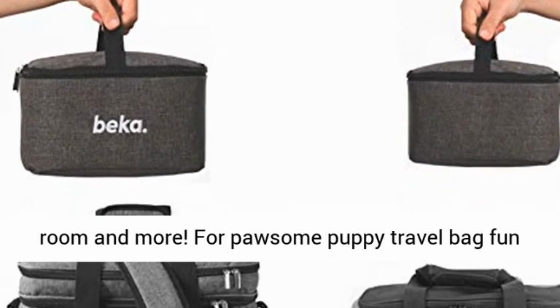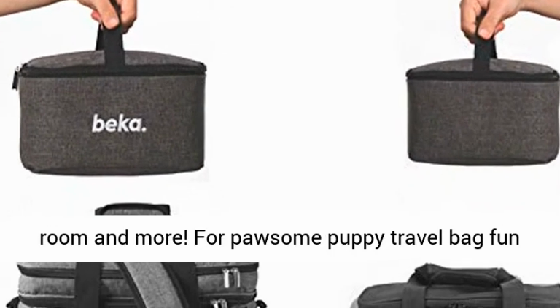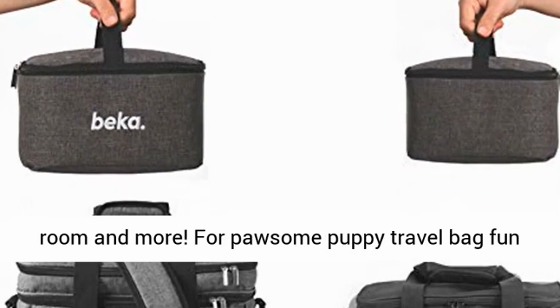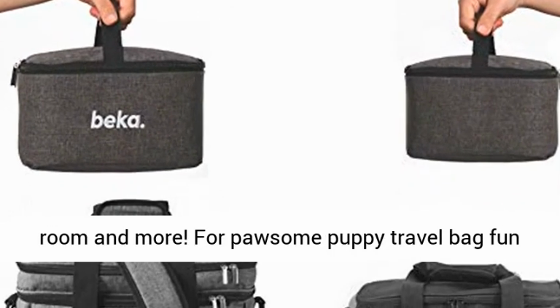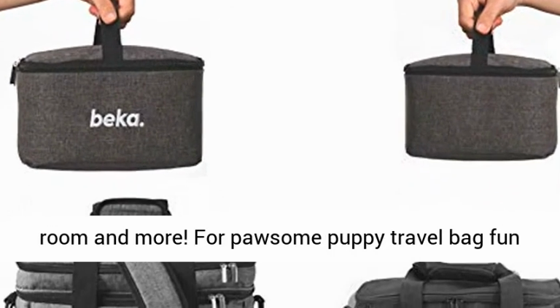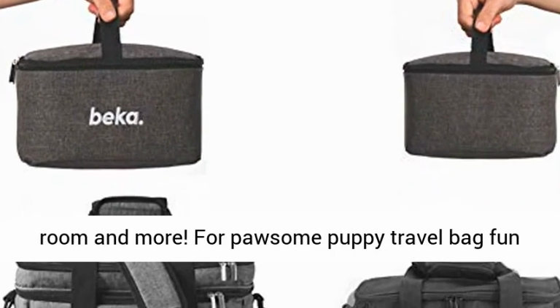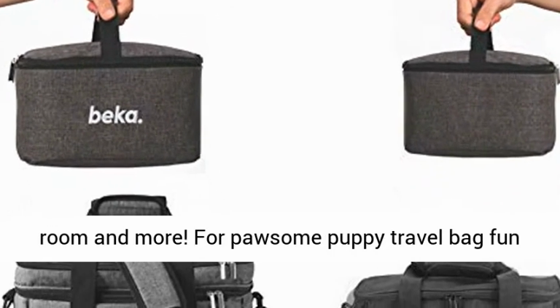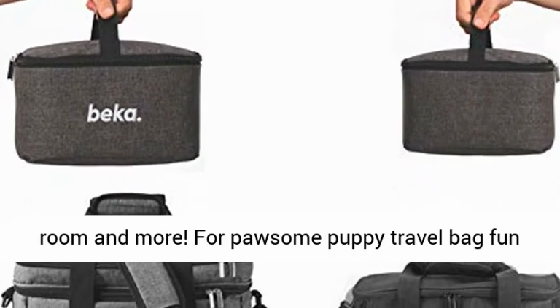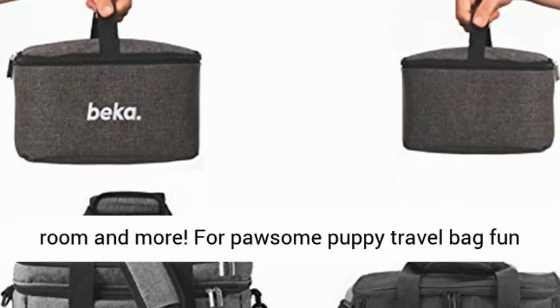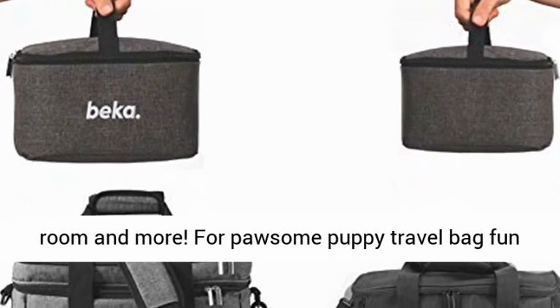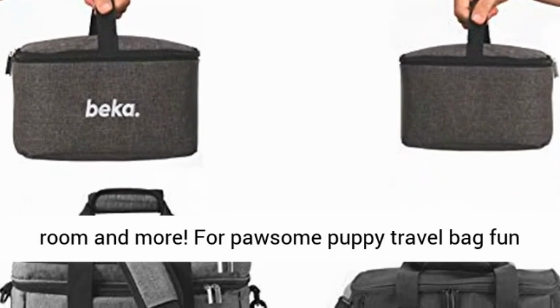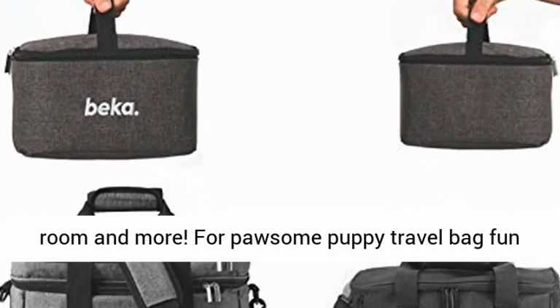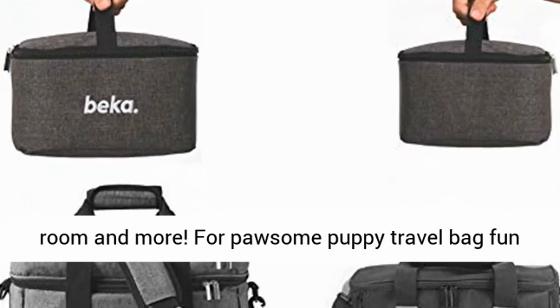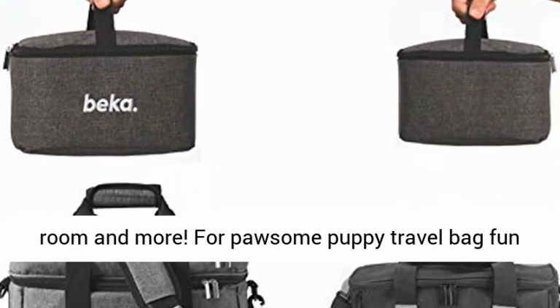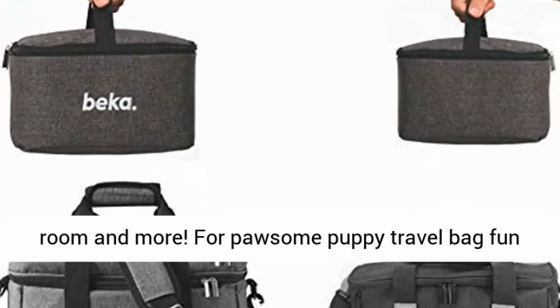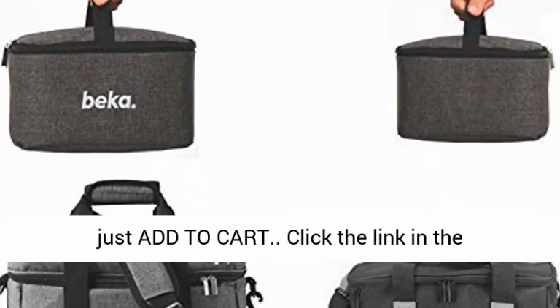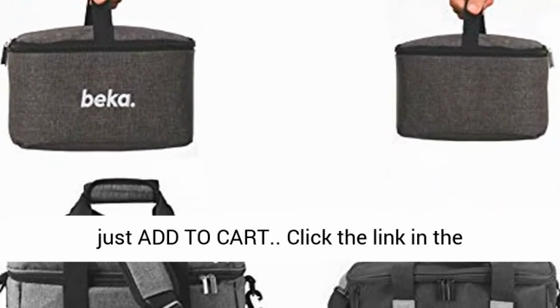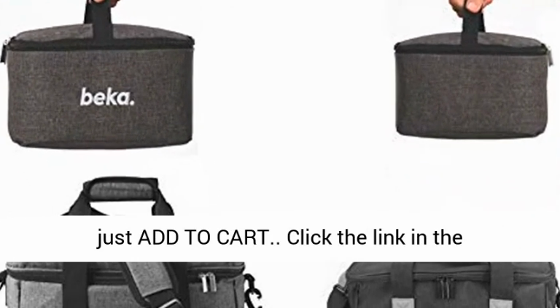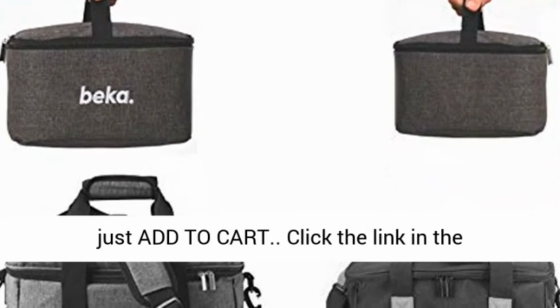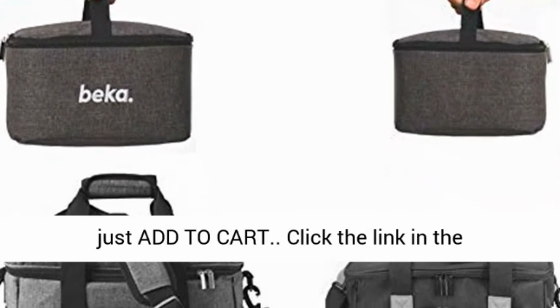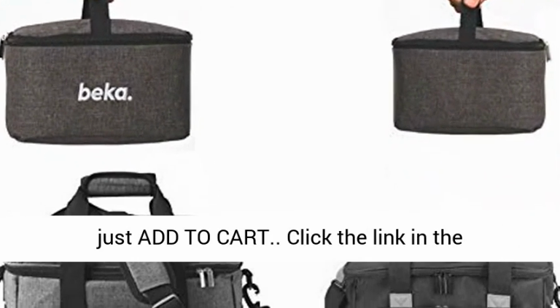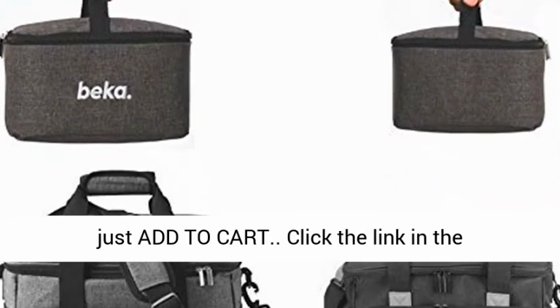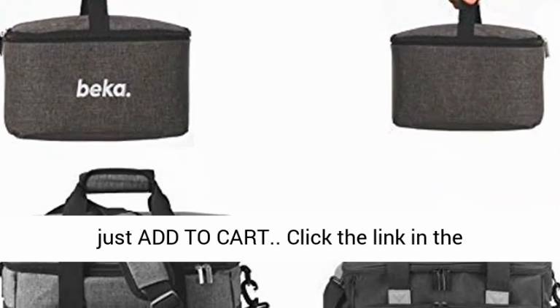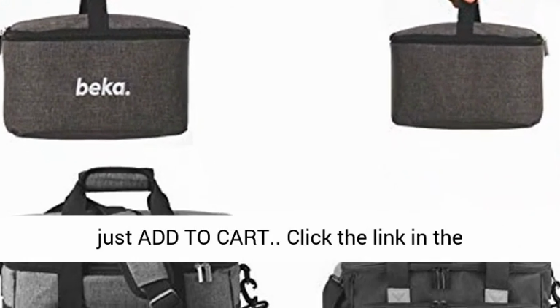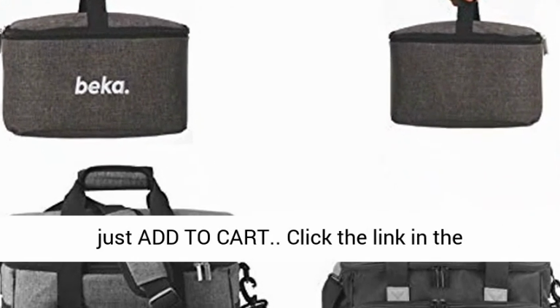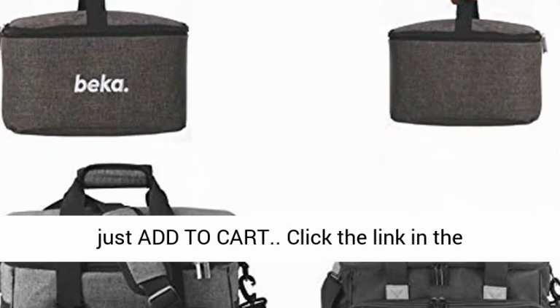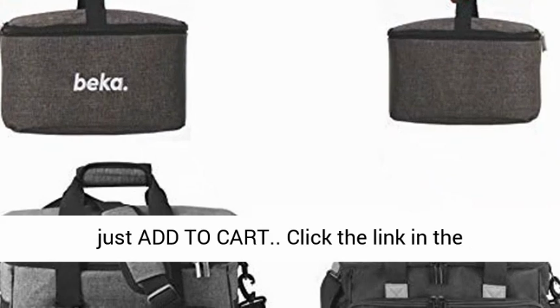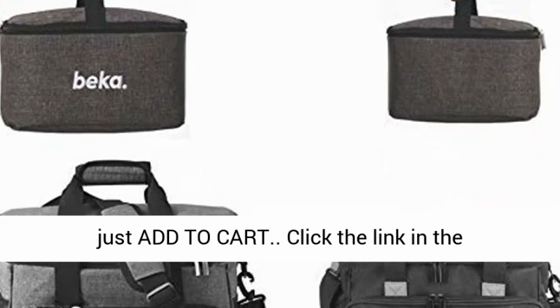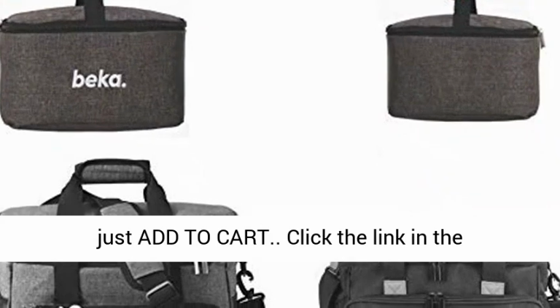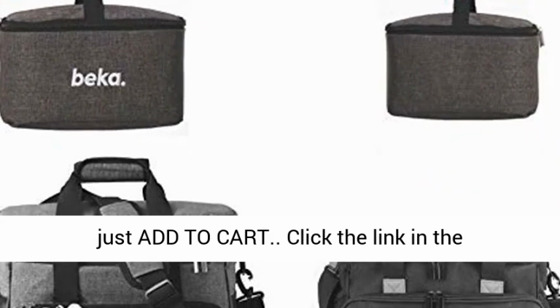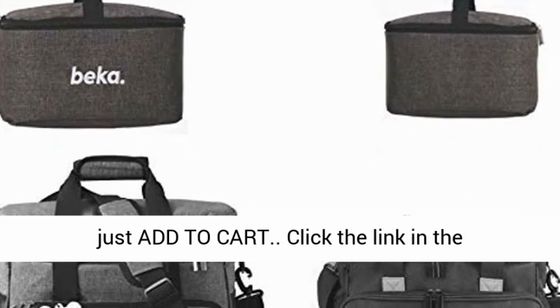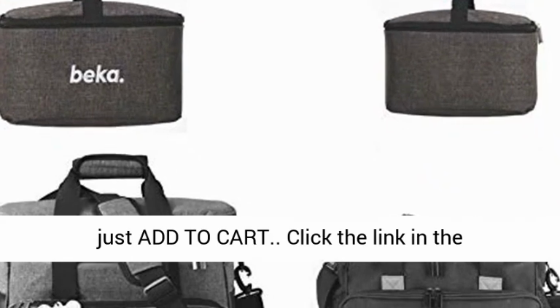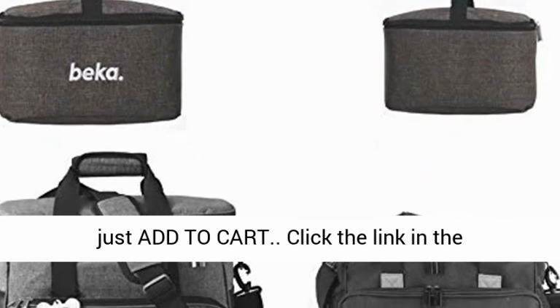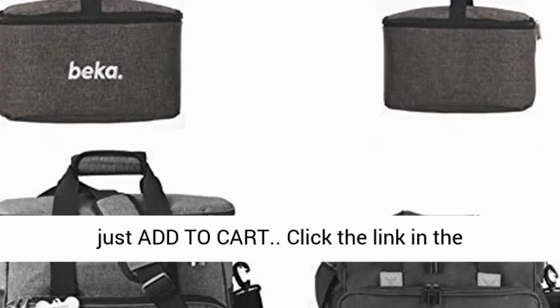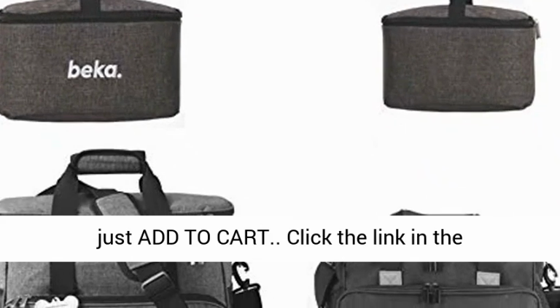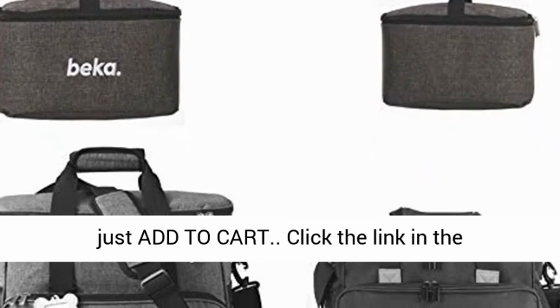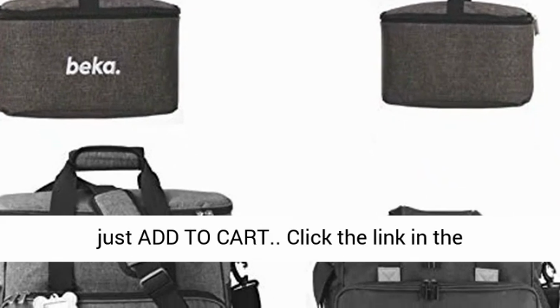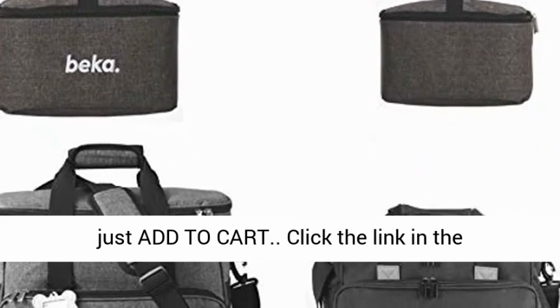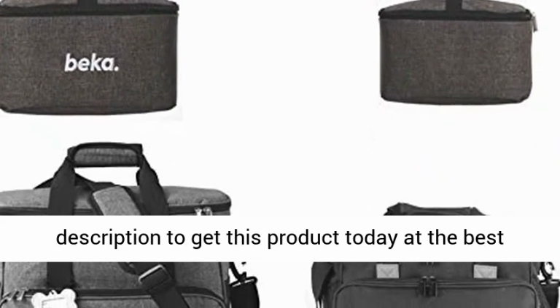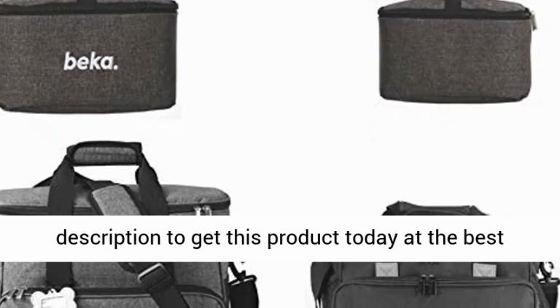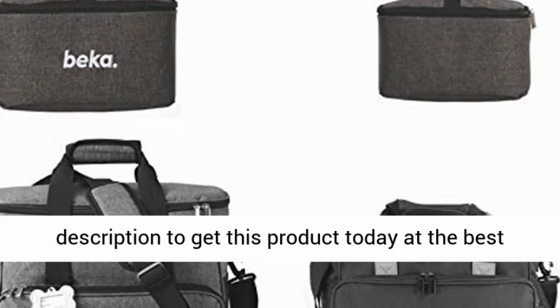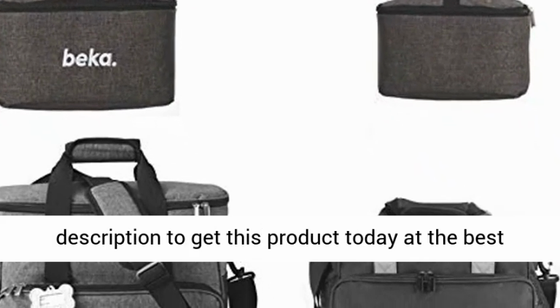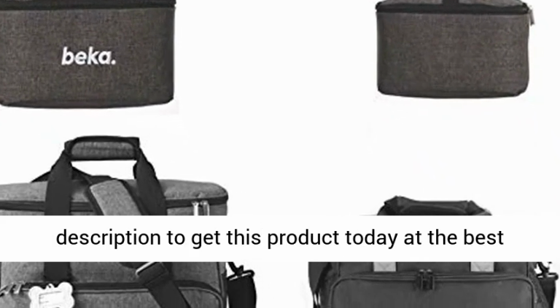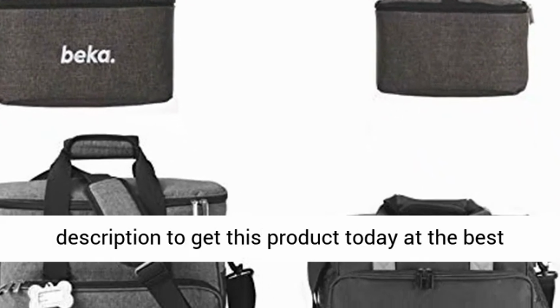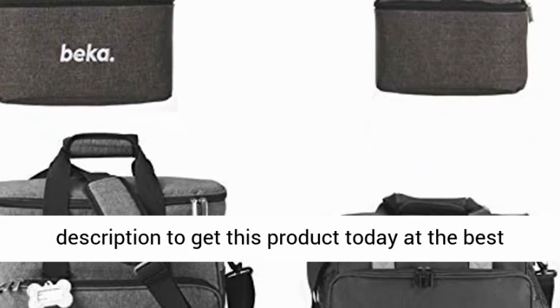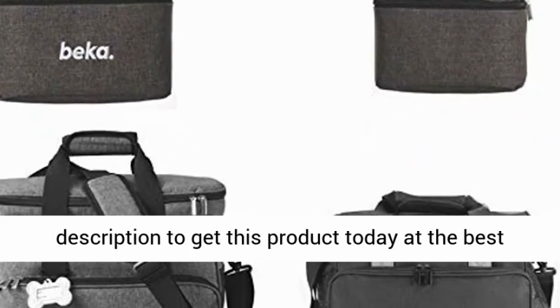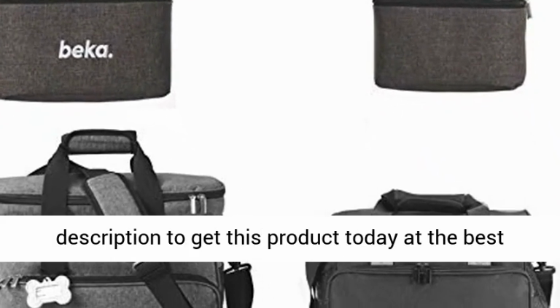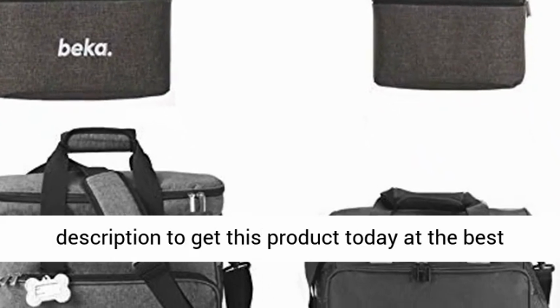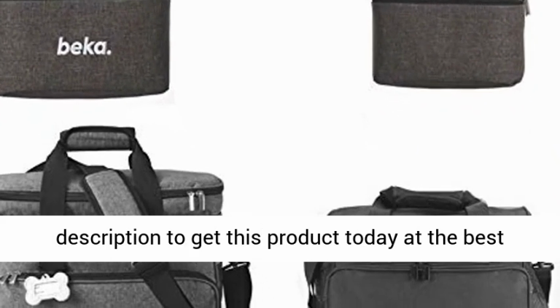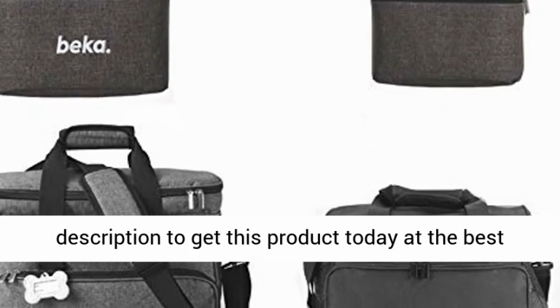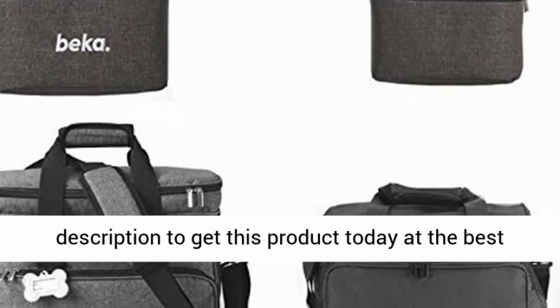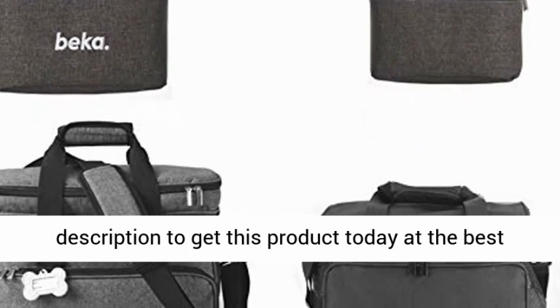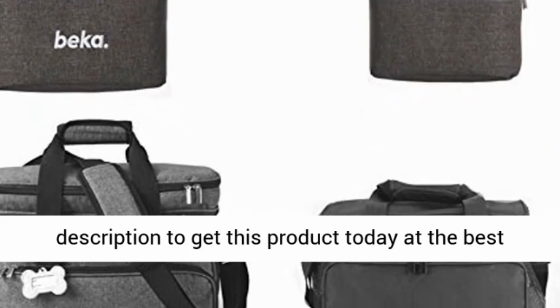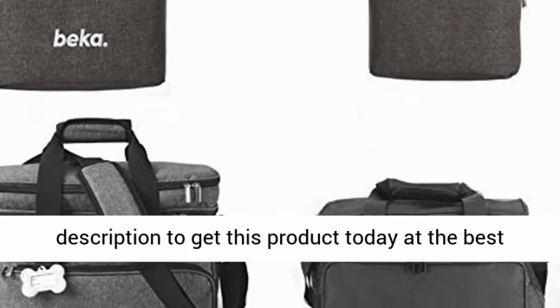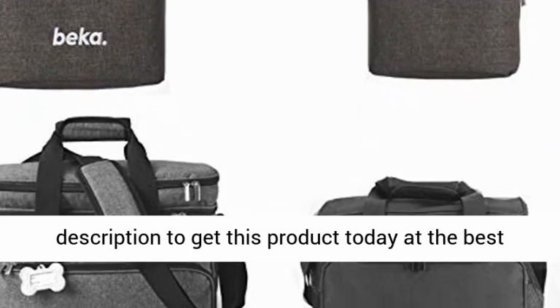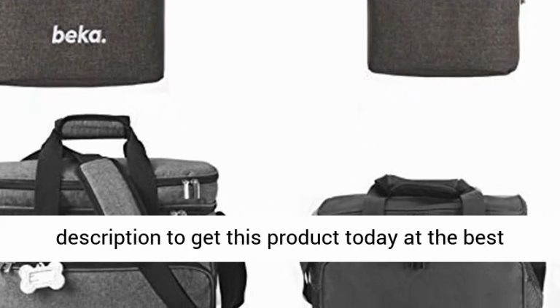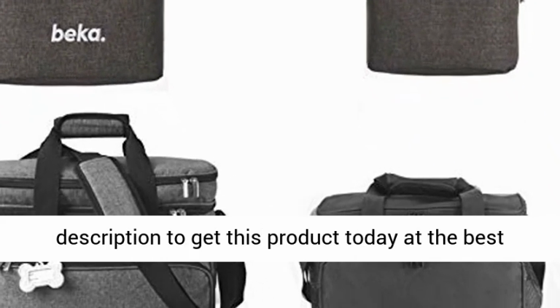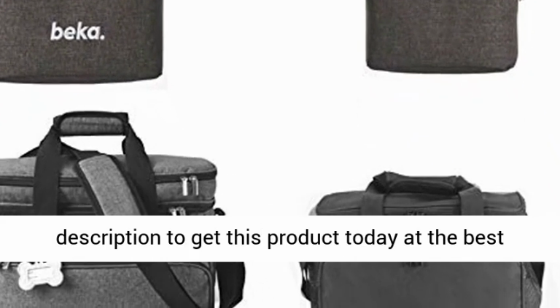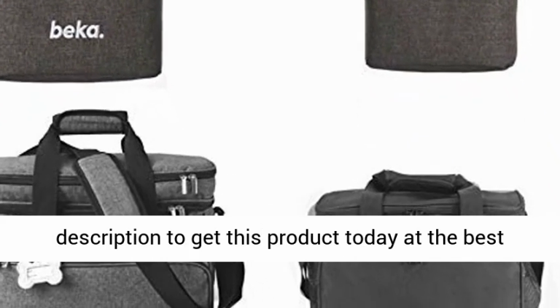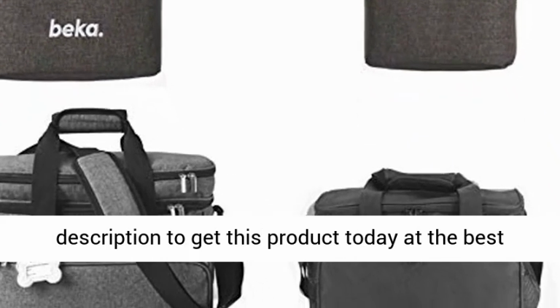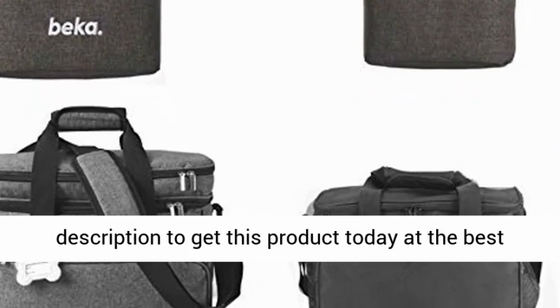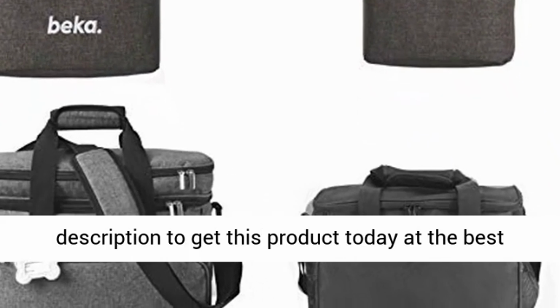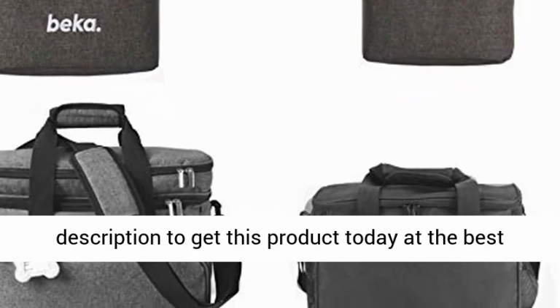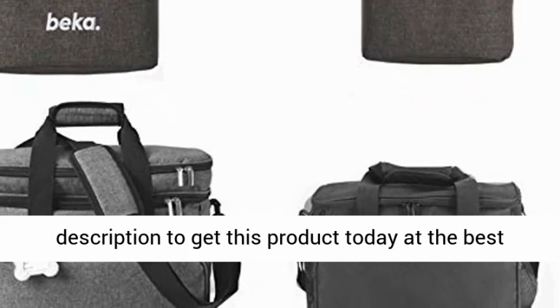For puppy travel bag fun, just add to cart. Click the link in the description to get this product today at the best price.